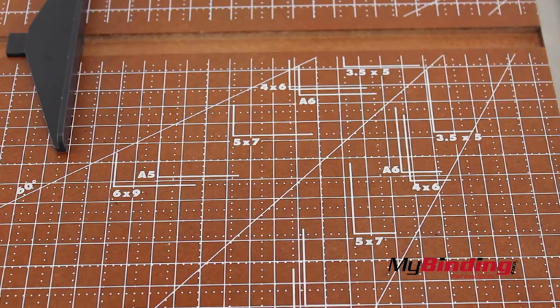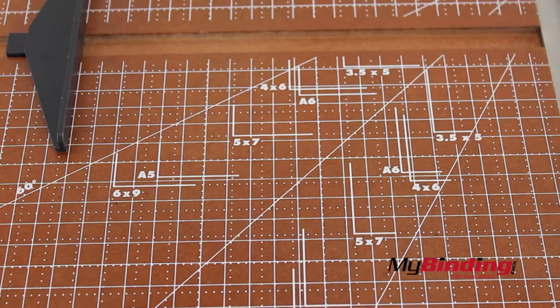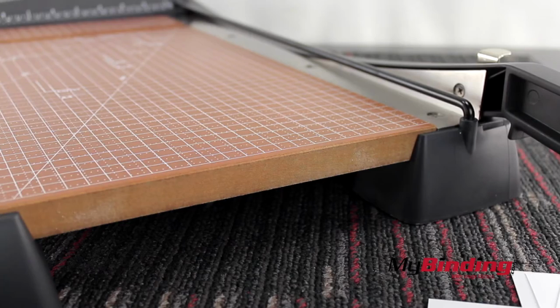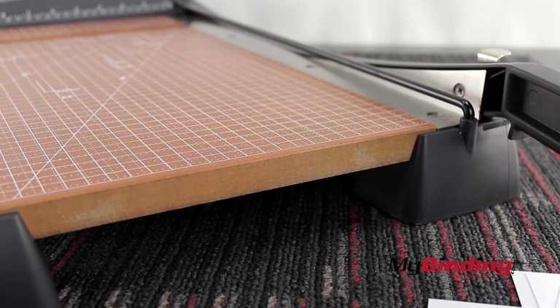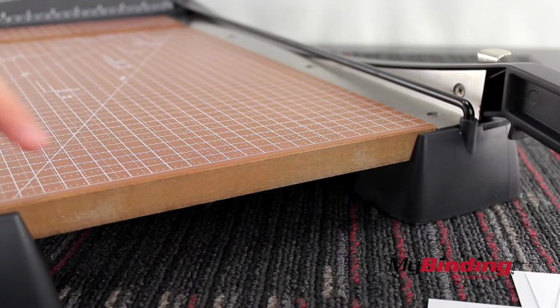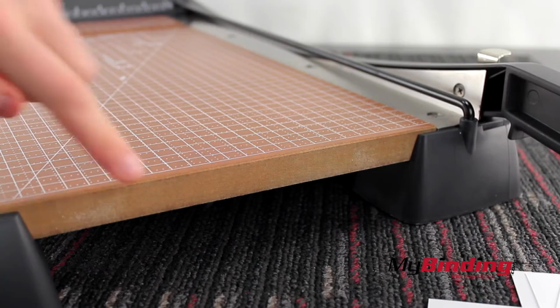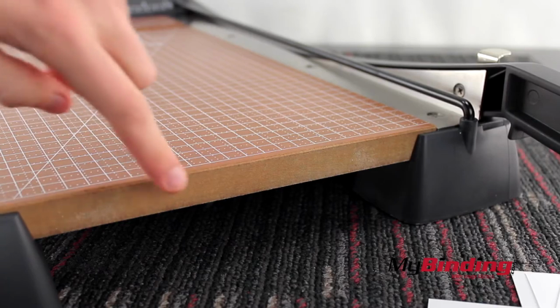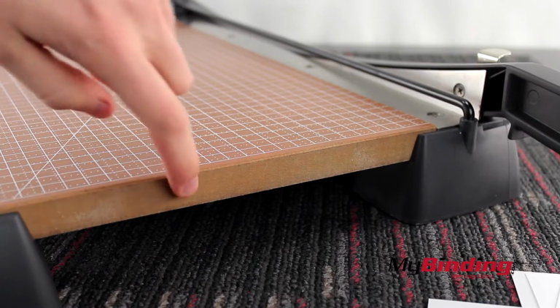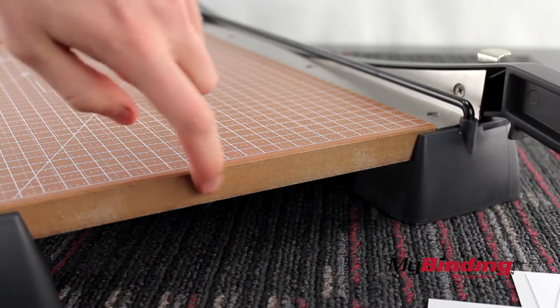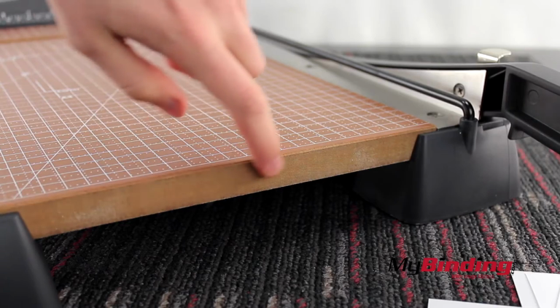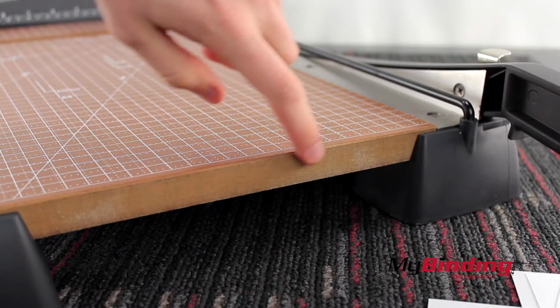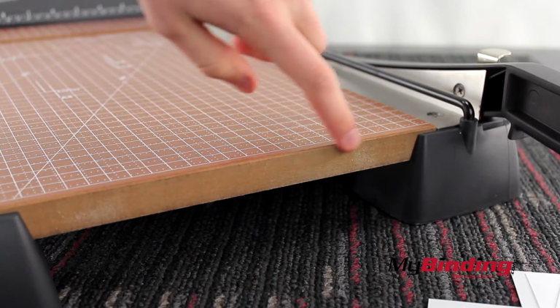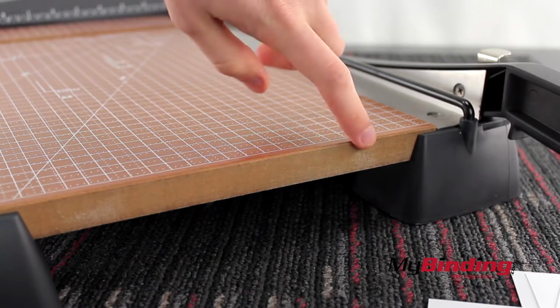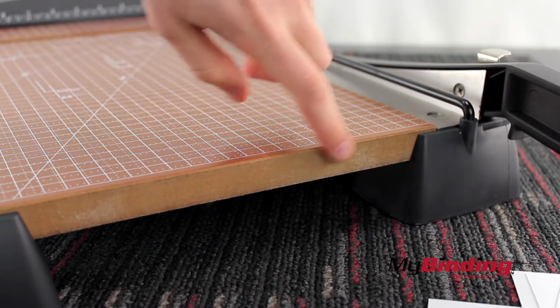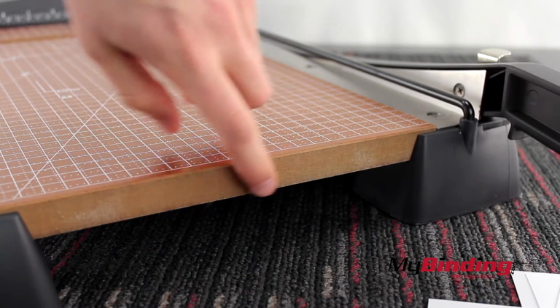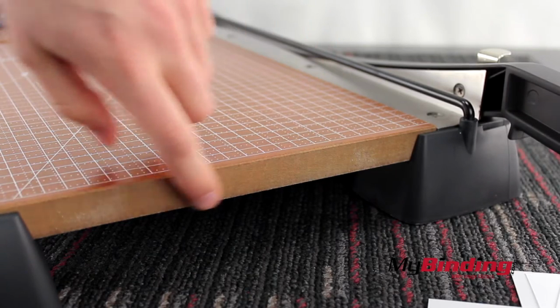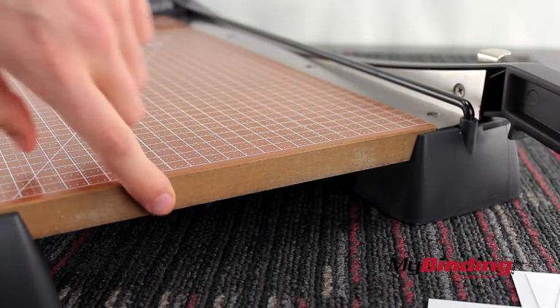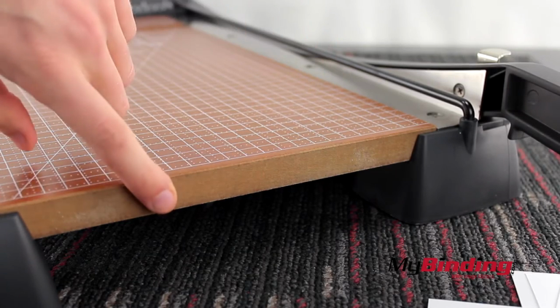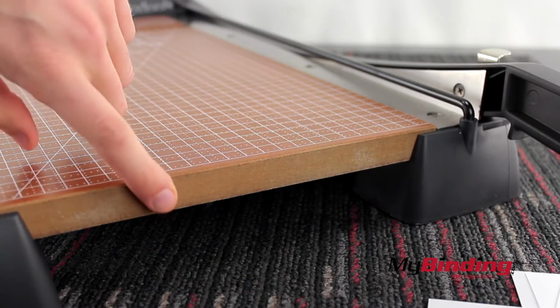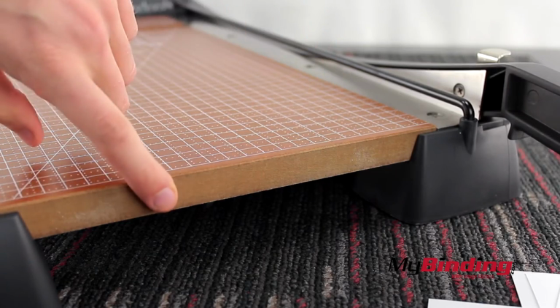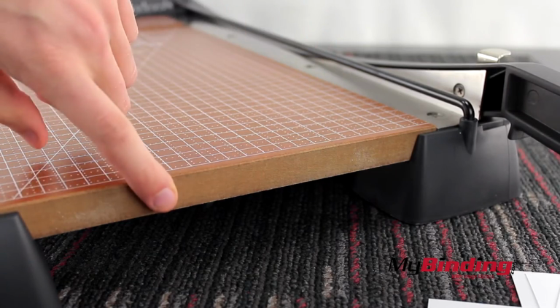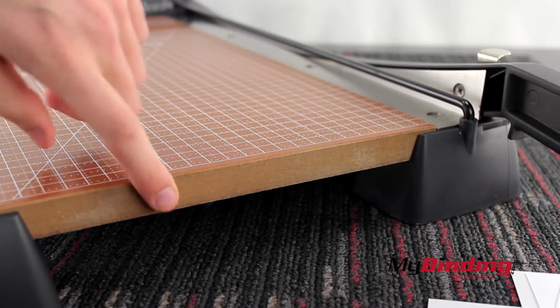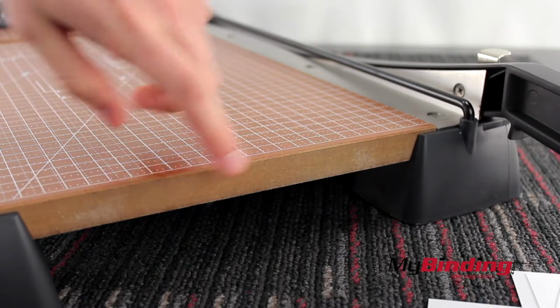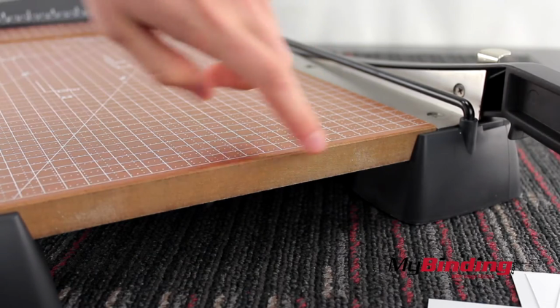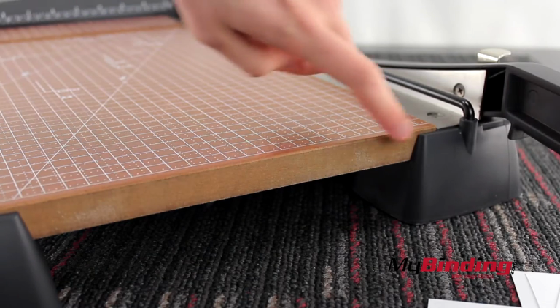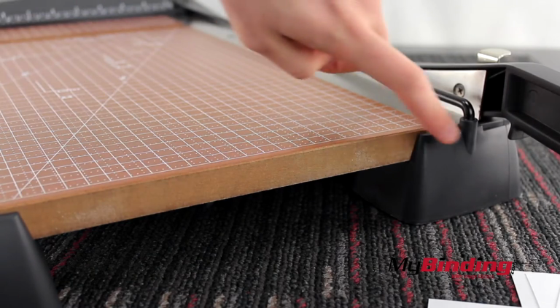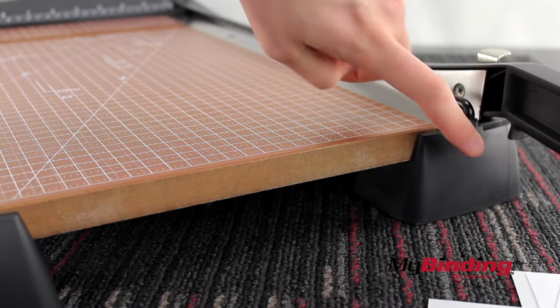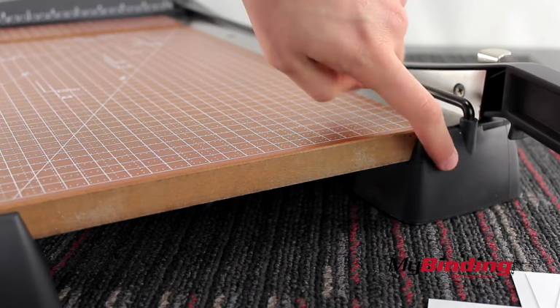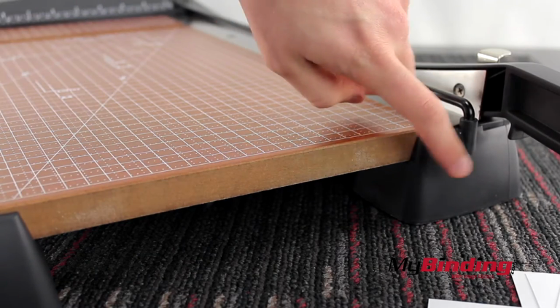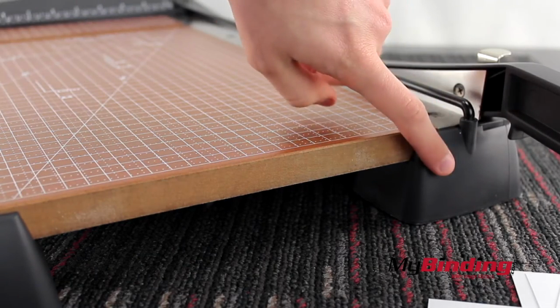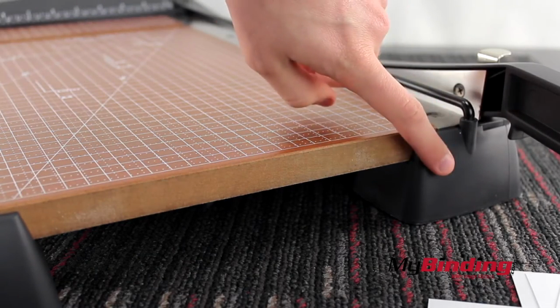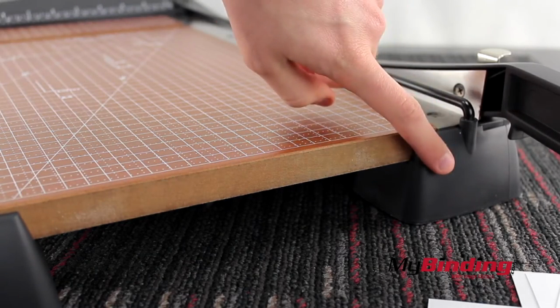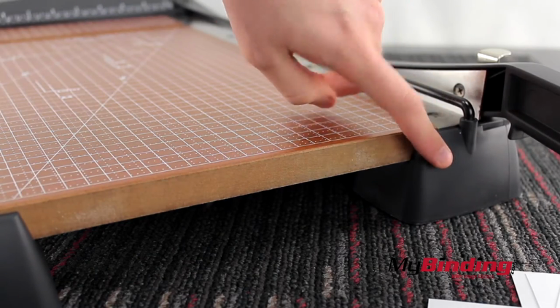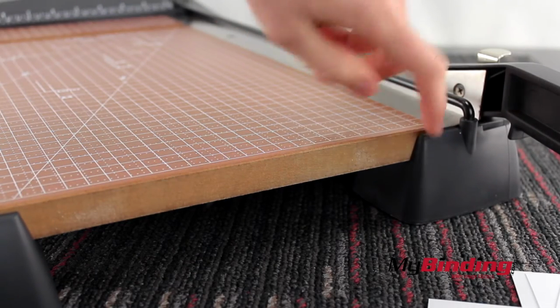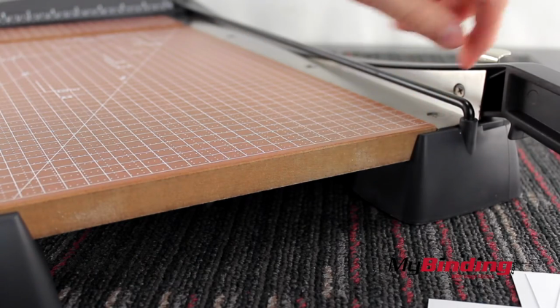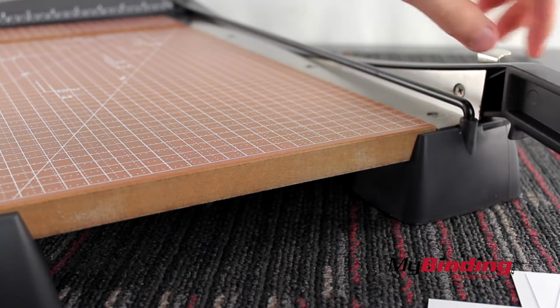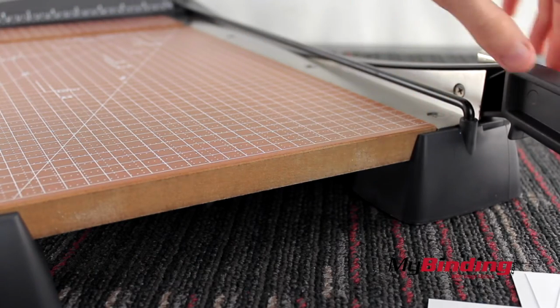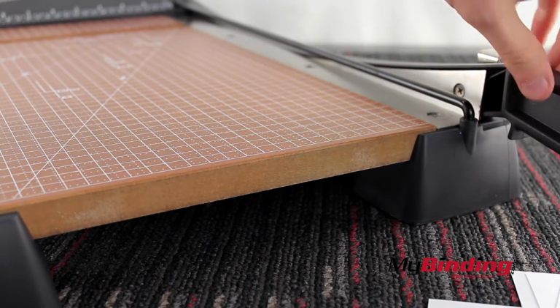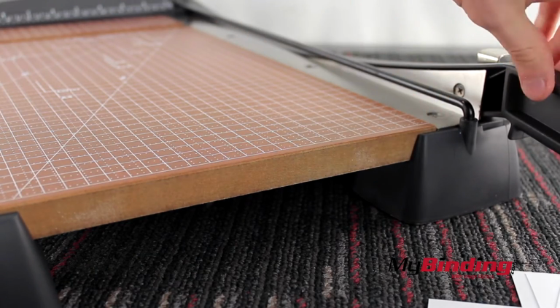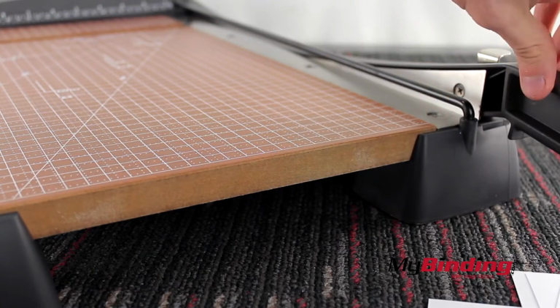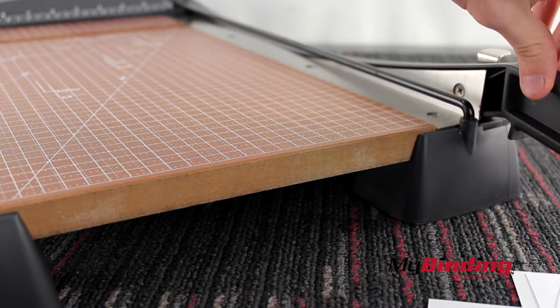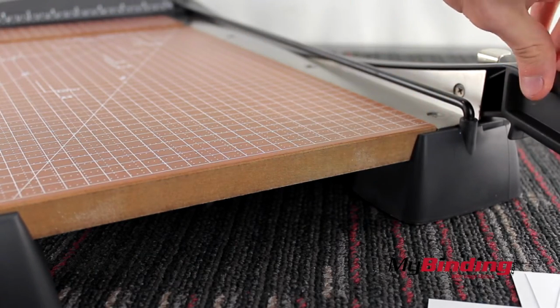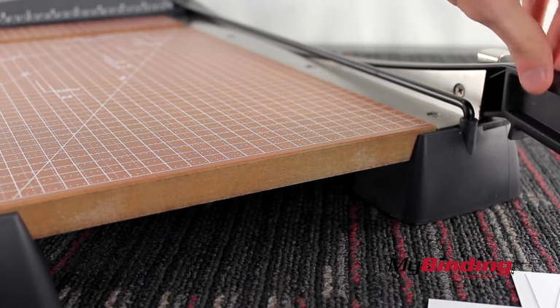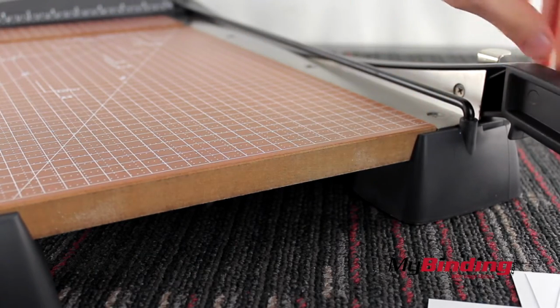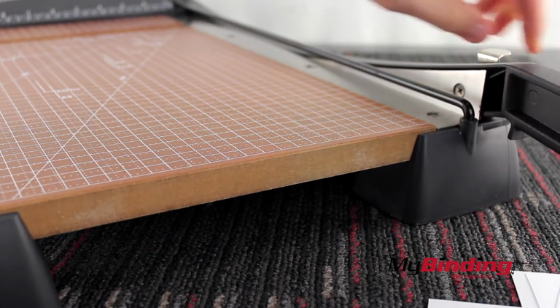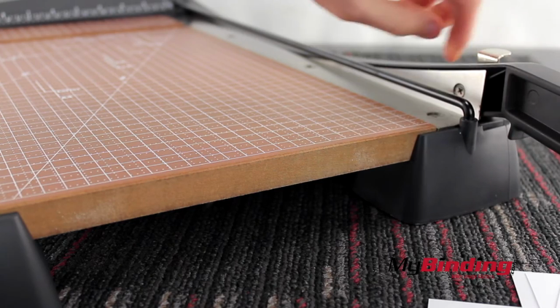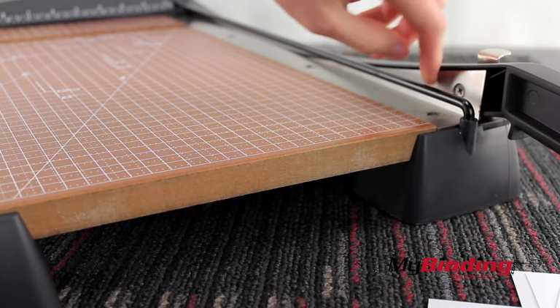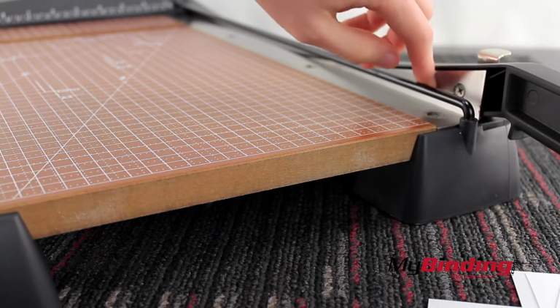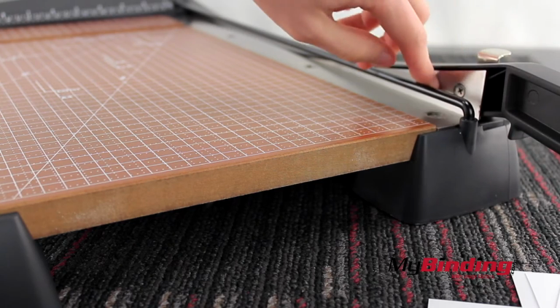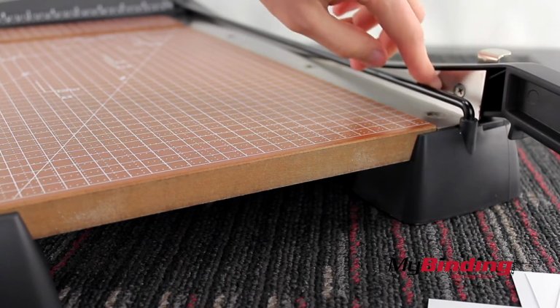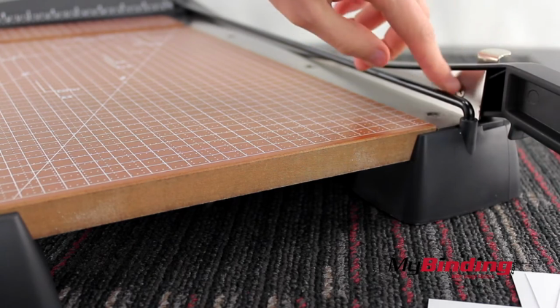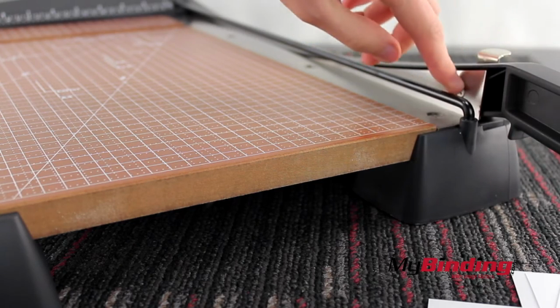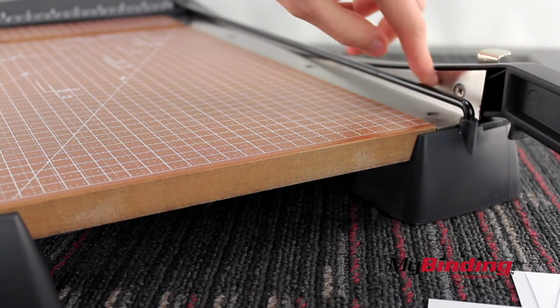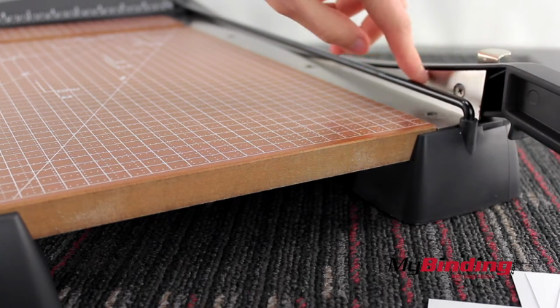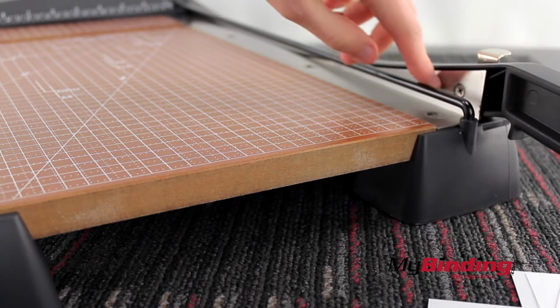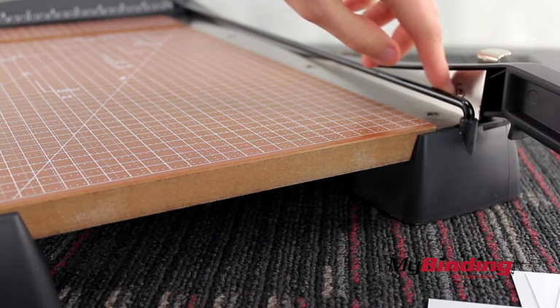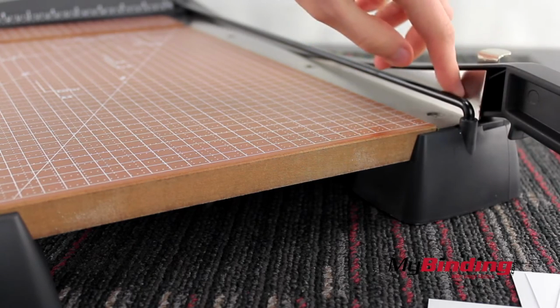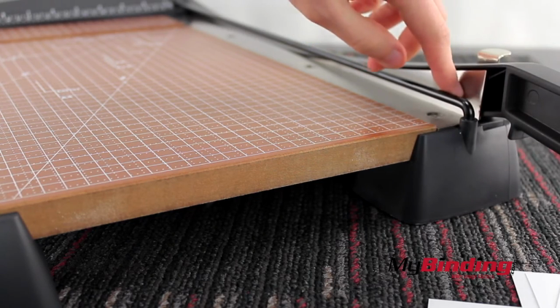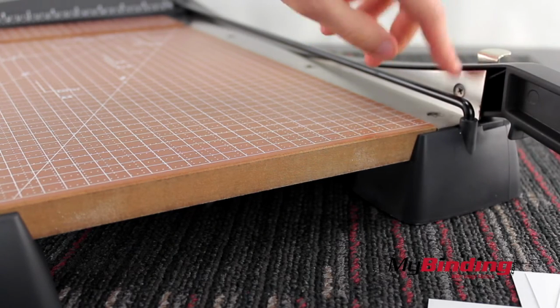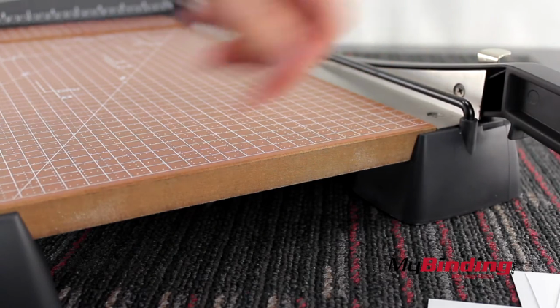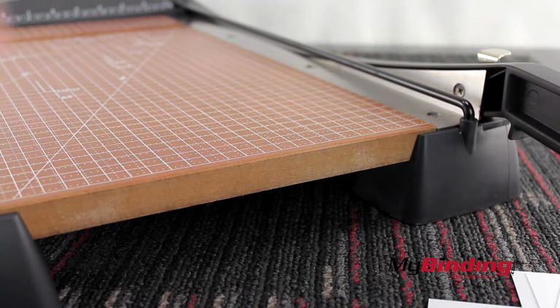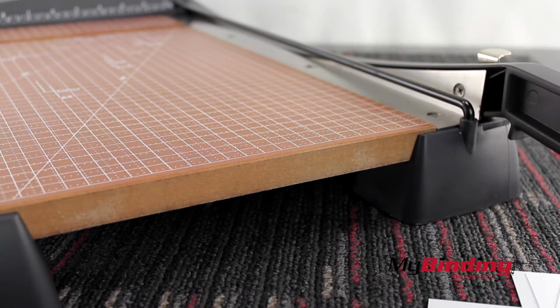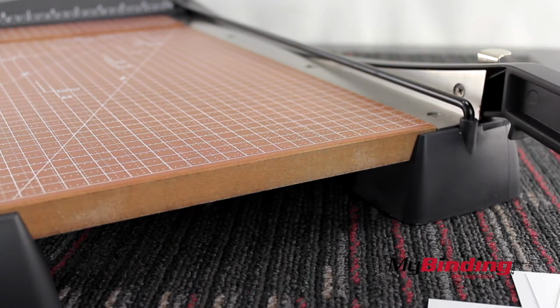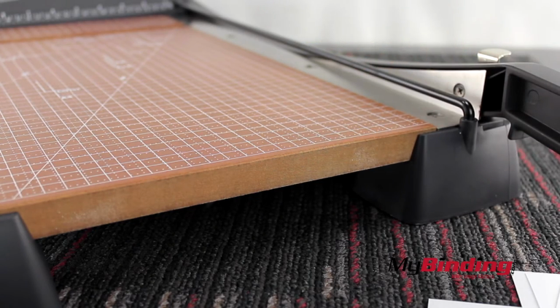The board is nice, dense wood, but most everything else is plastic, which adds to the lightness in weight, but feels less sturdy.